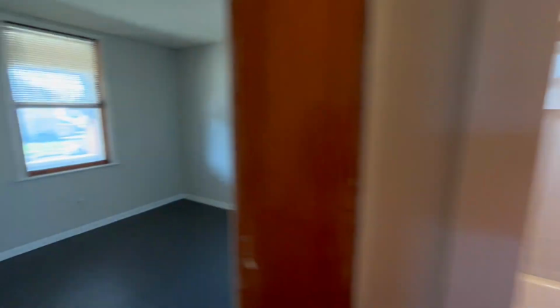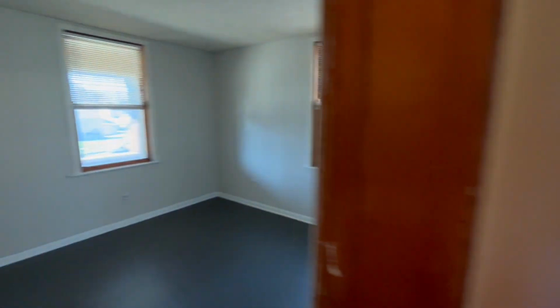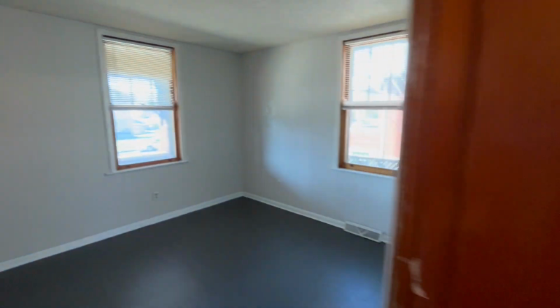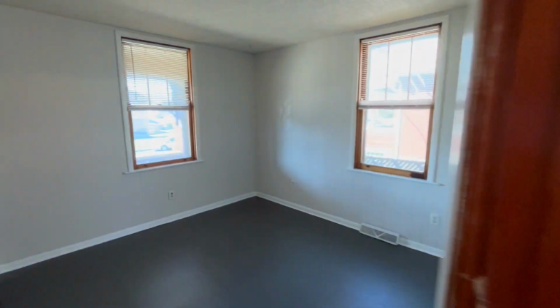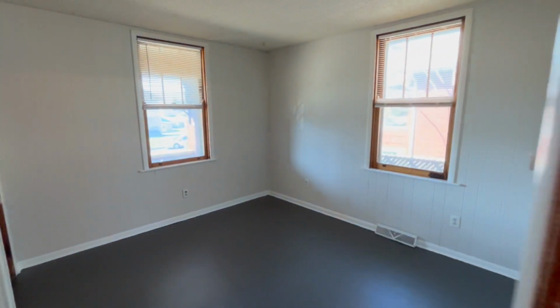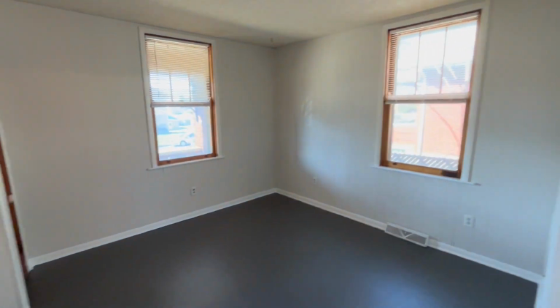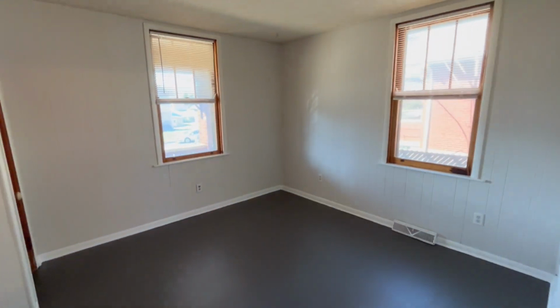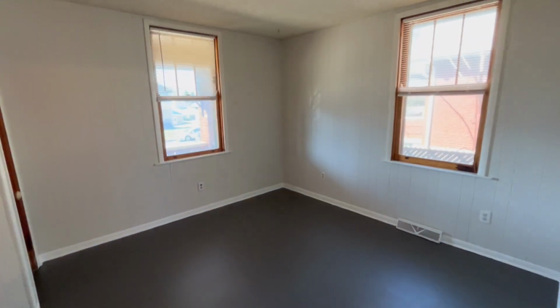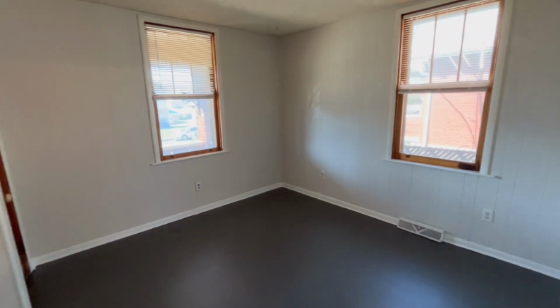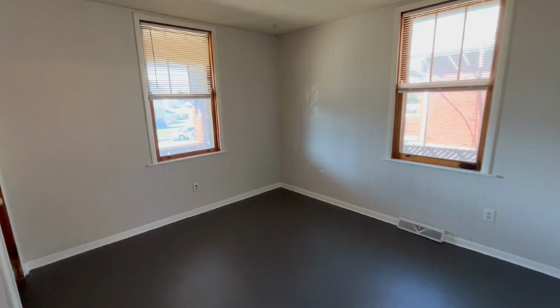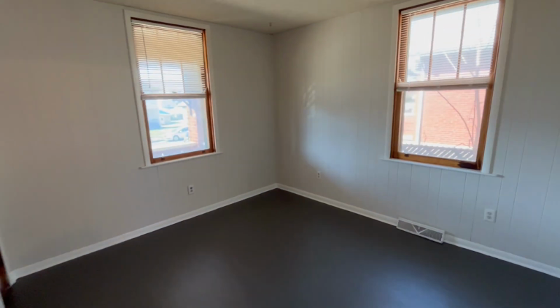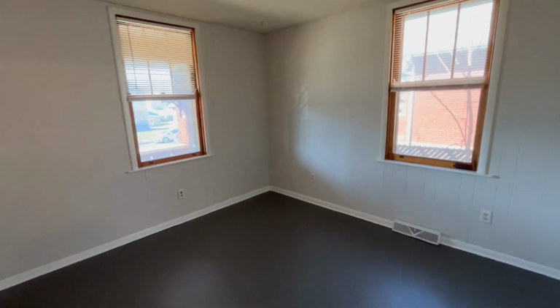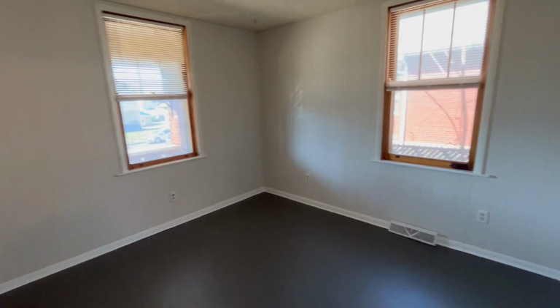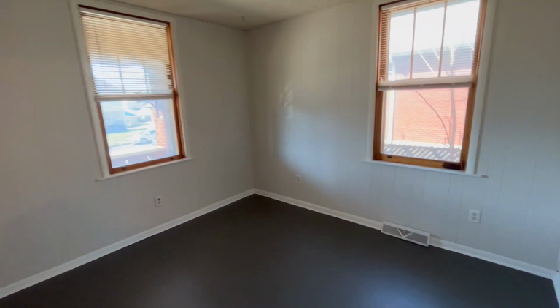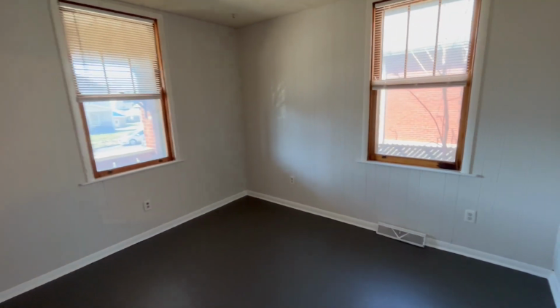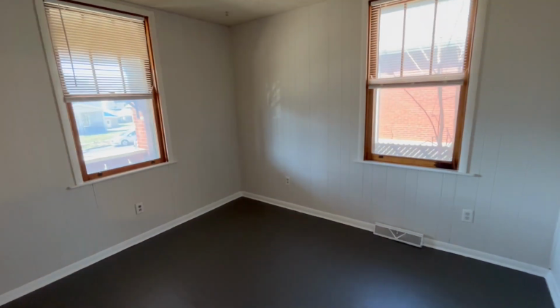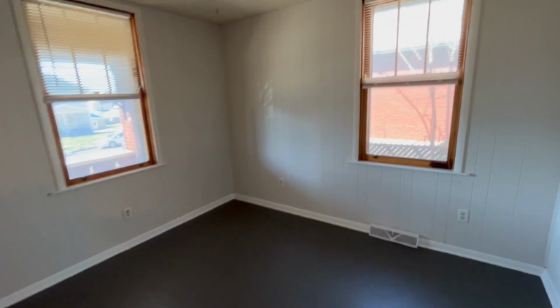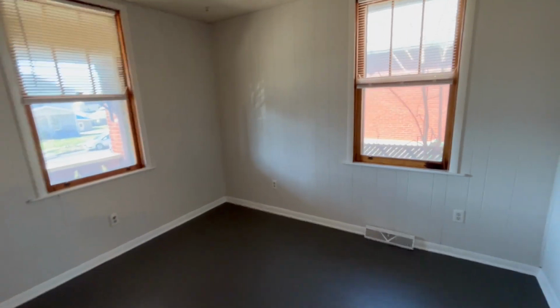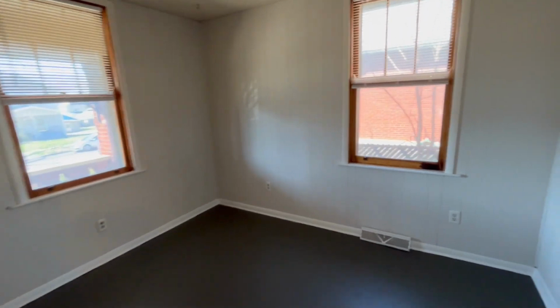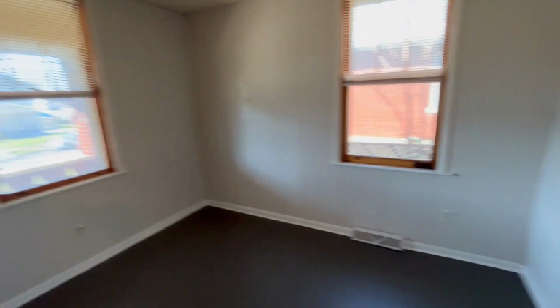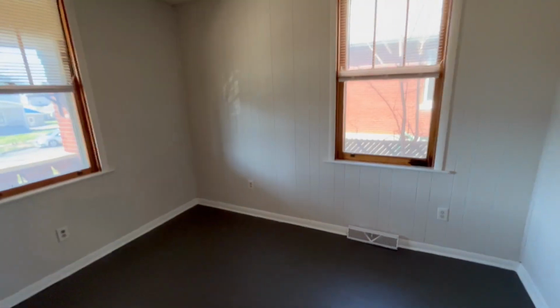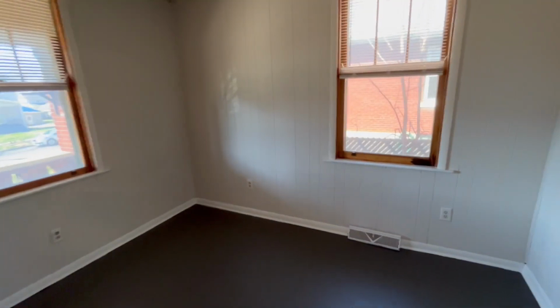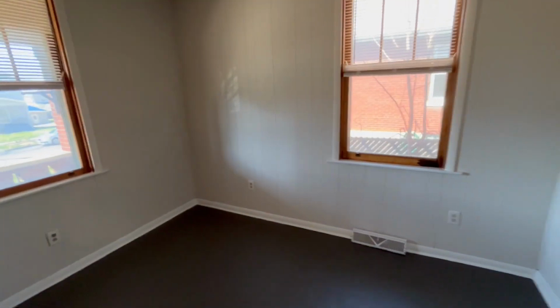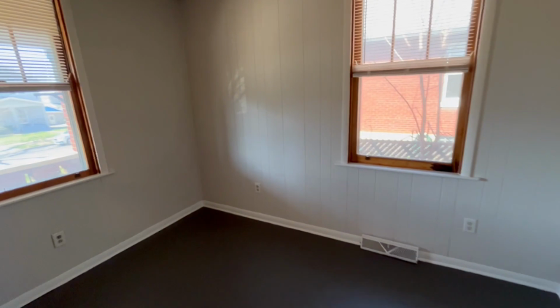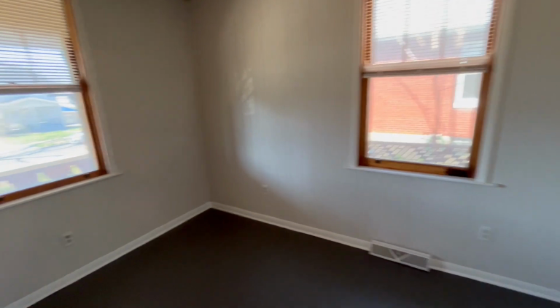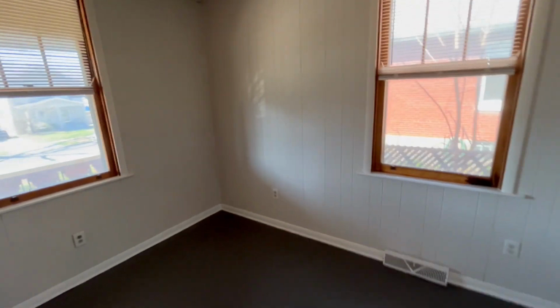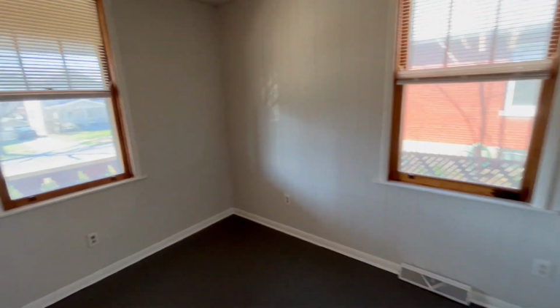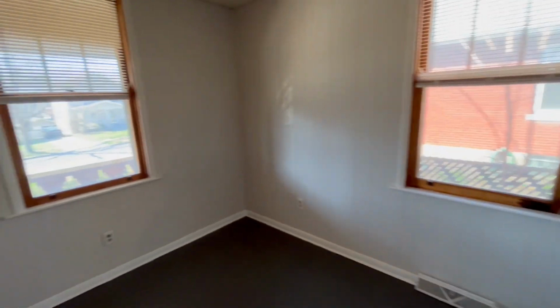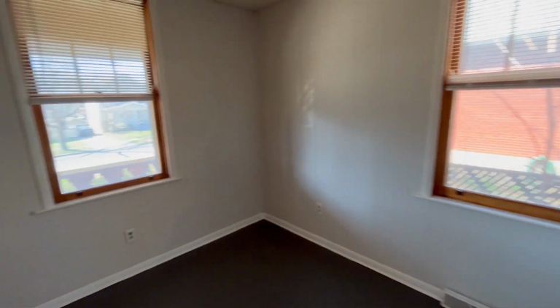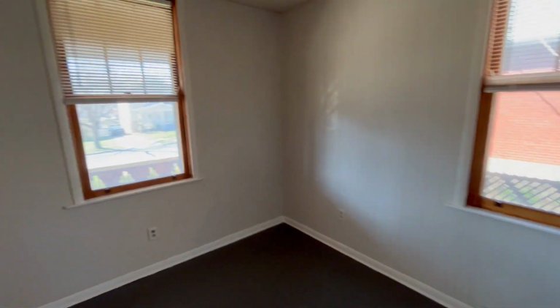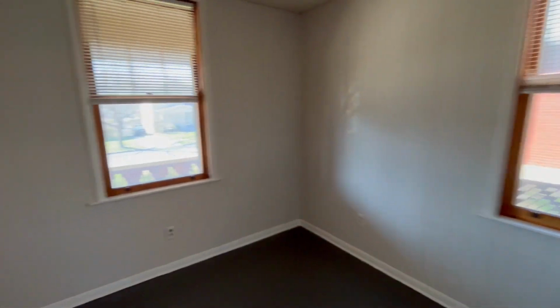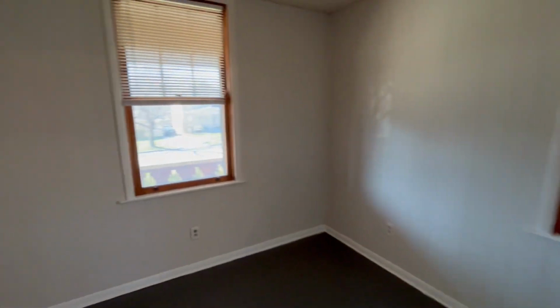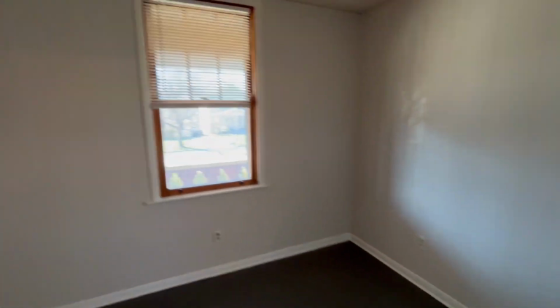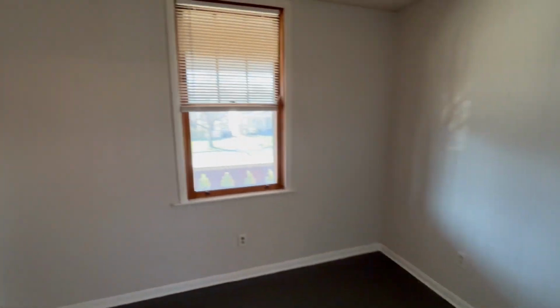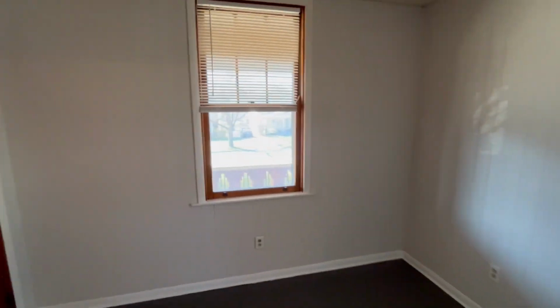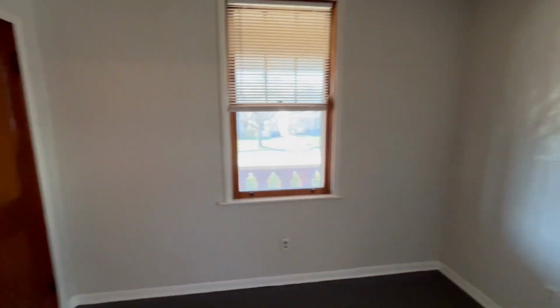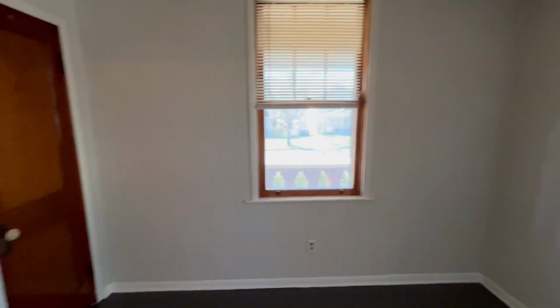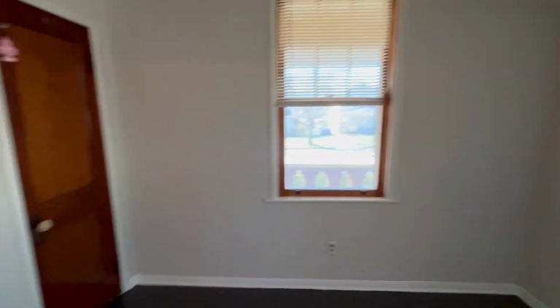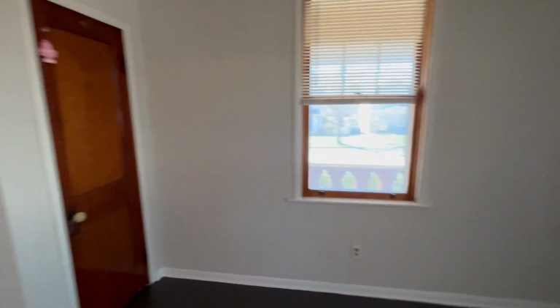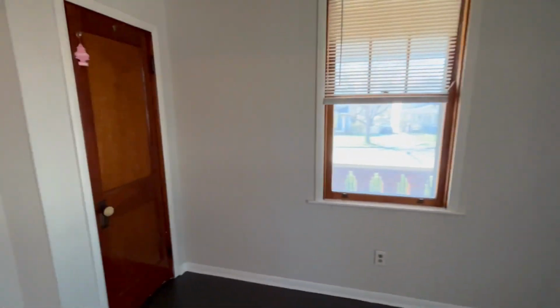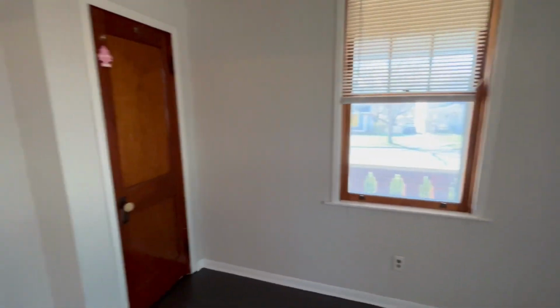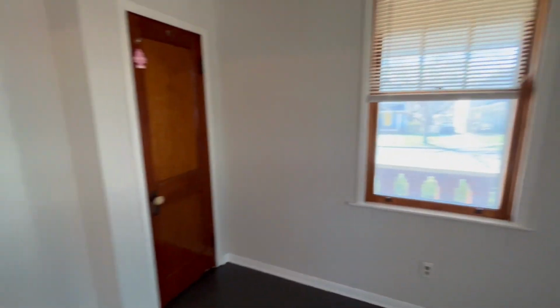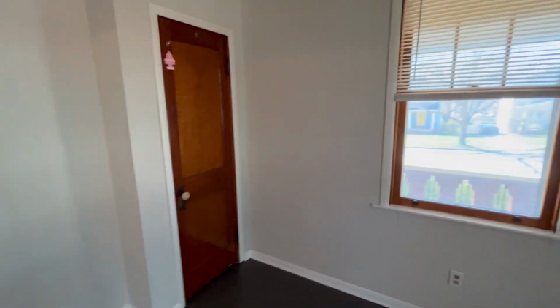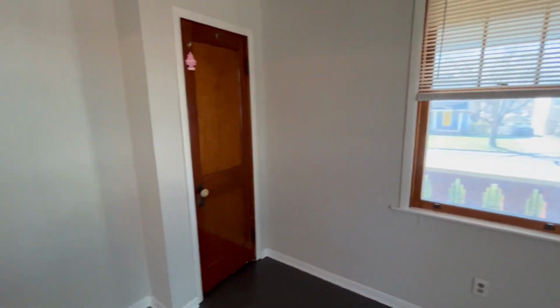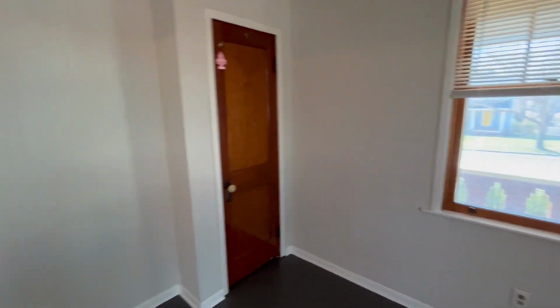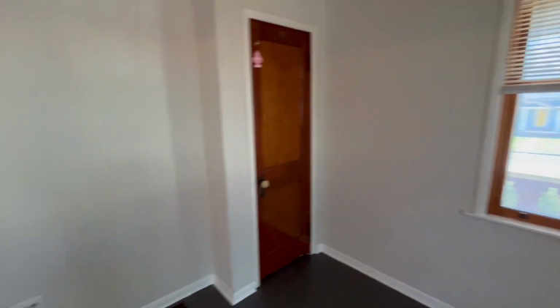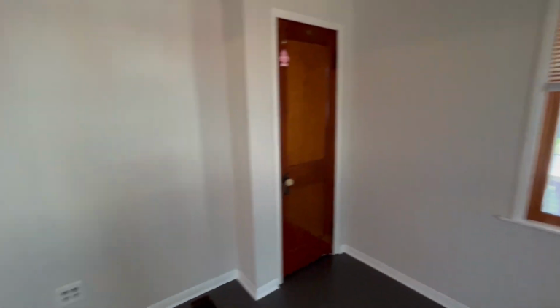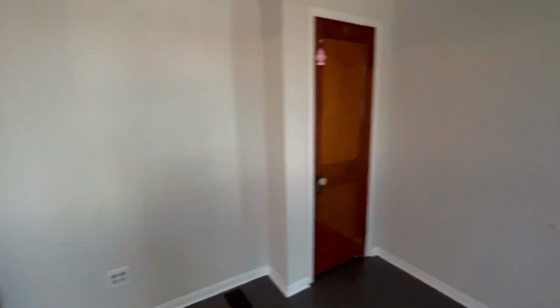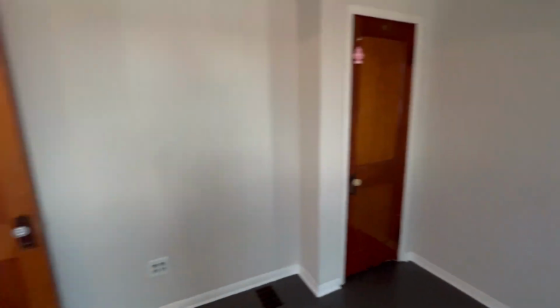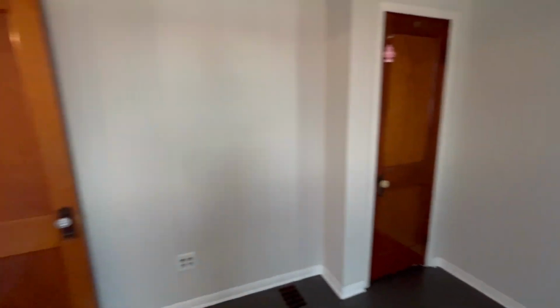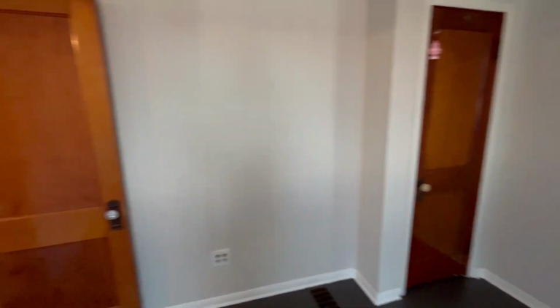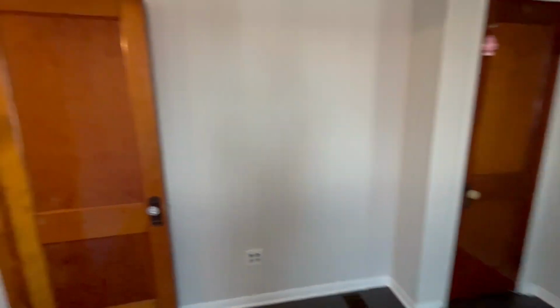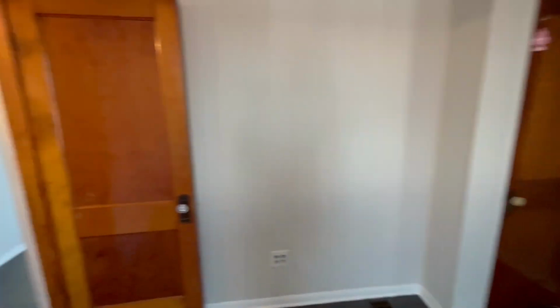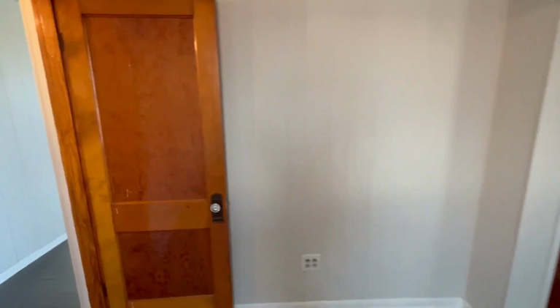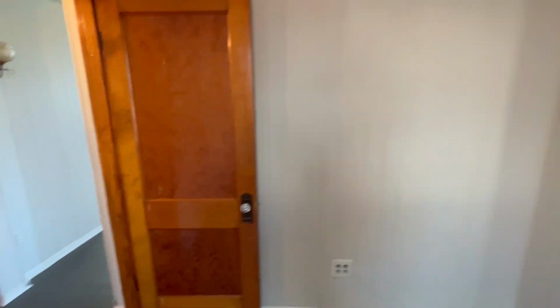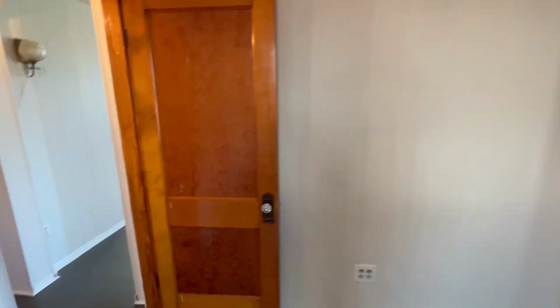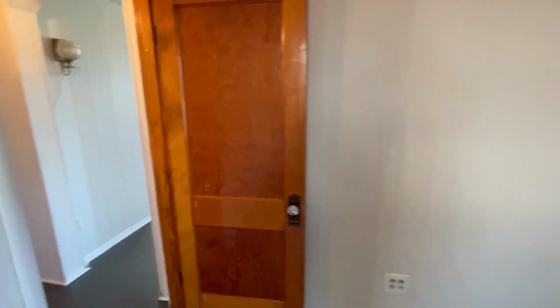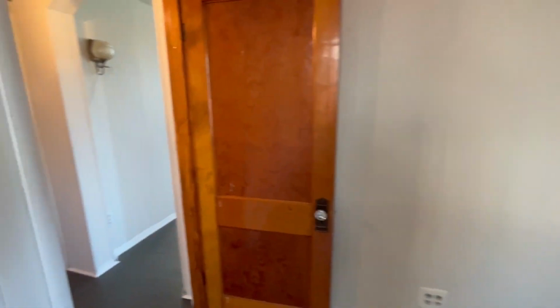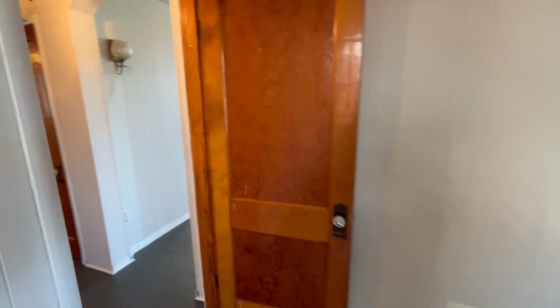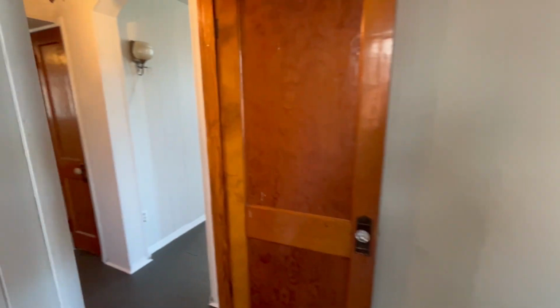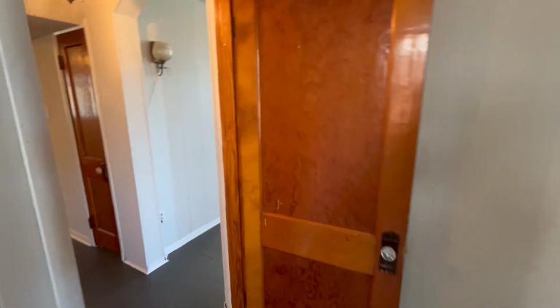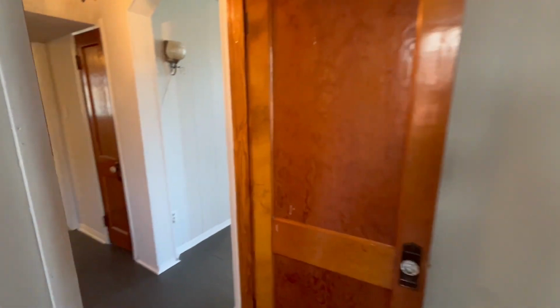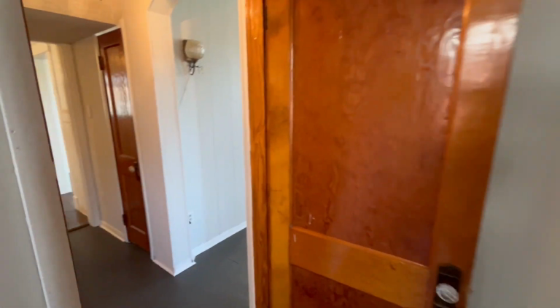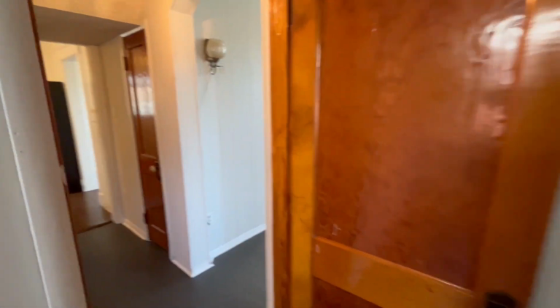Here's our first bedroom. This one looks out to the front of the house. Nice closet.